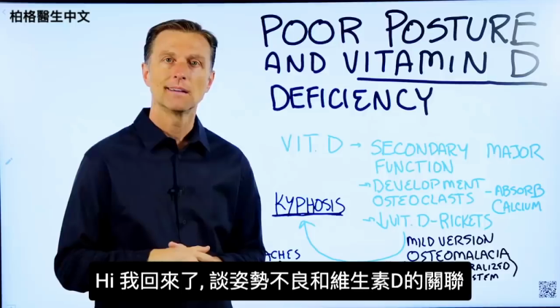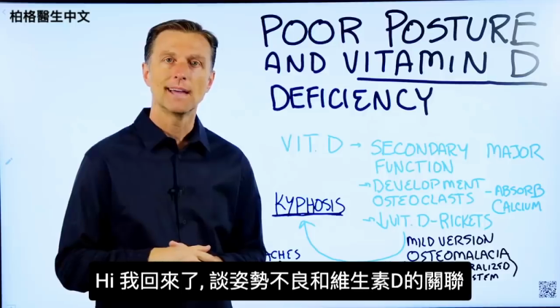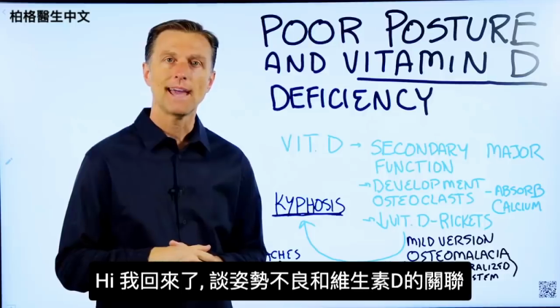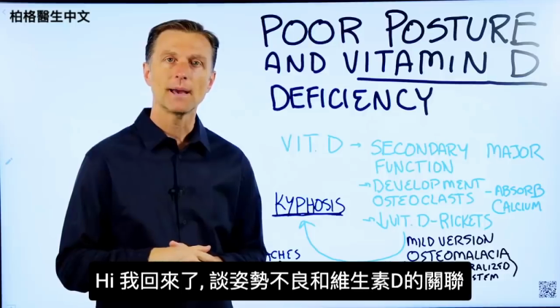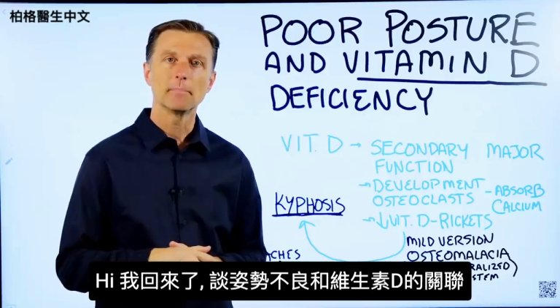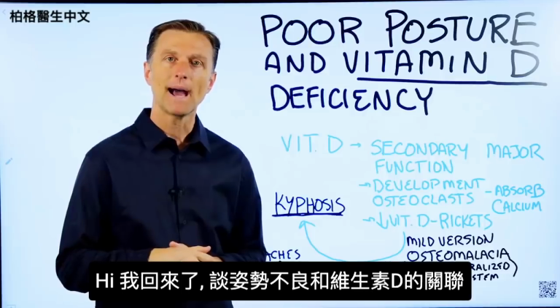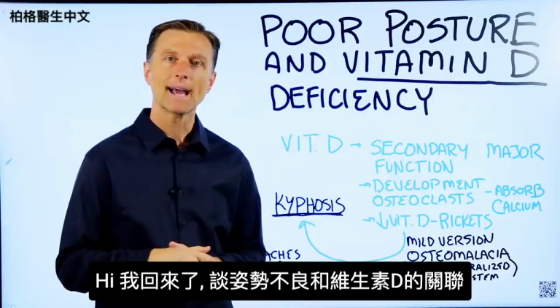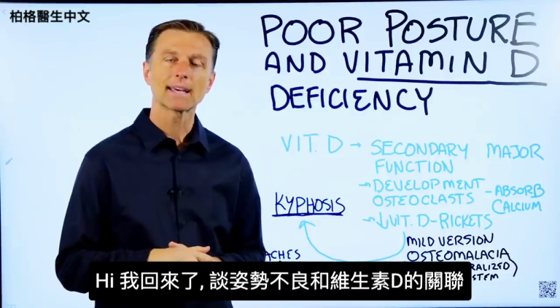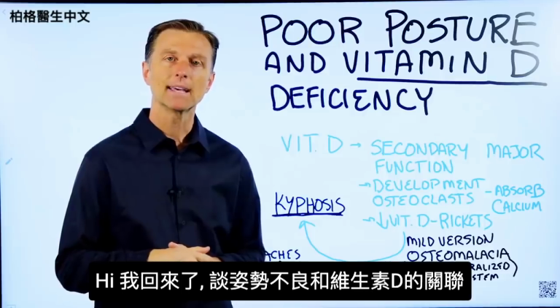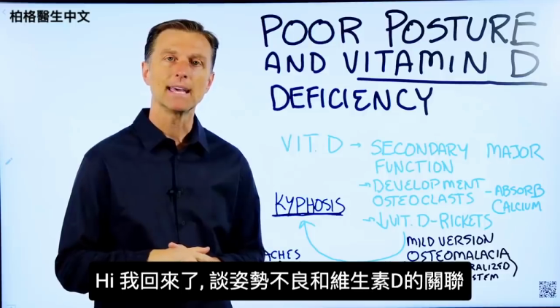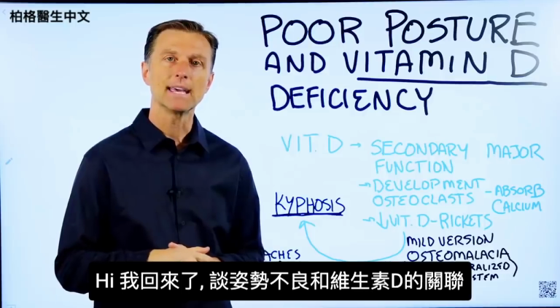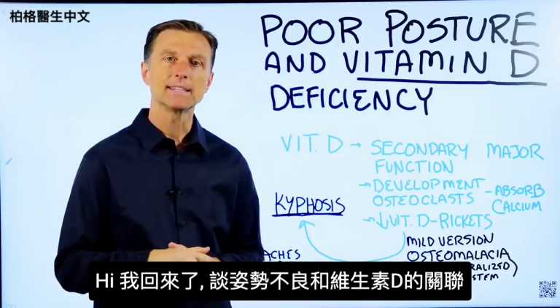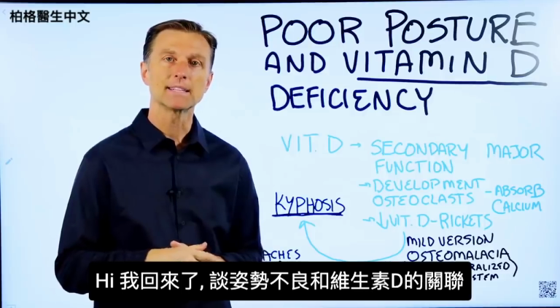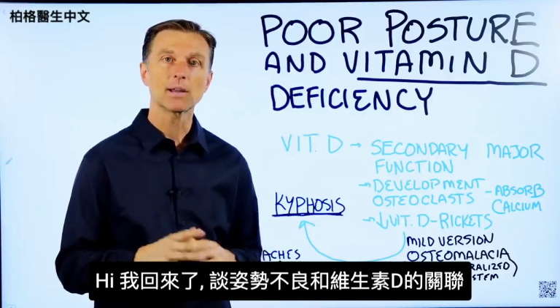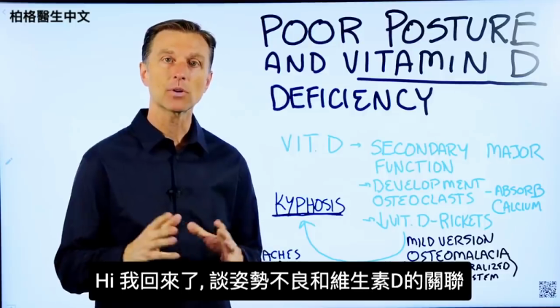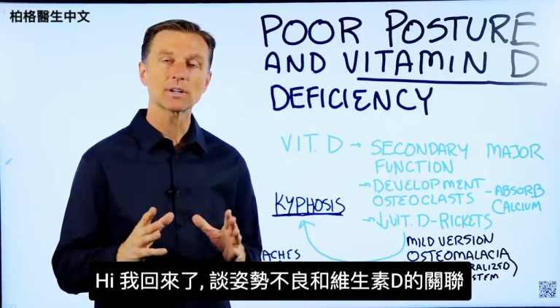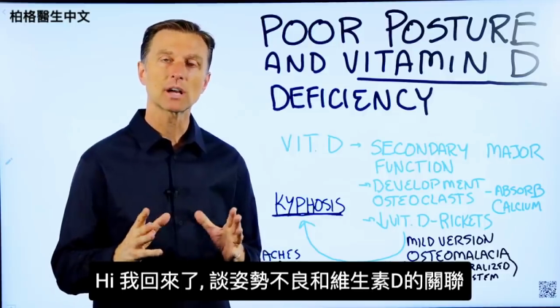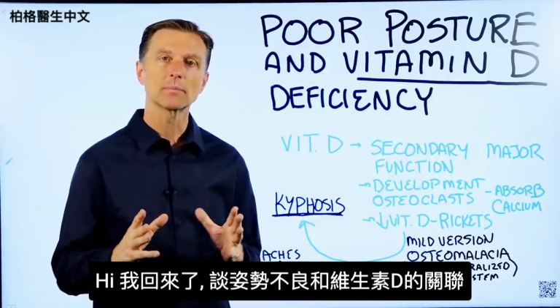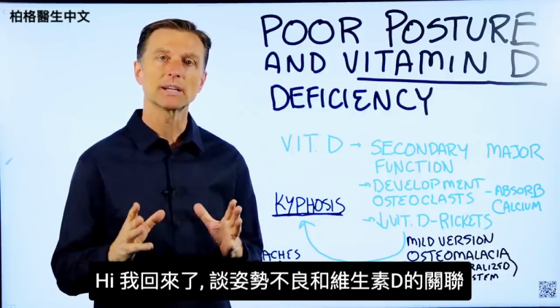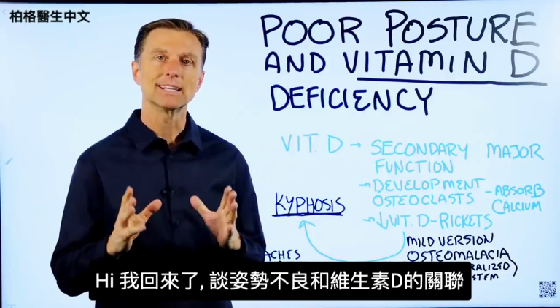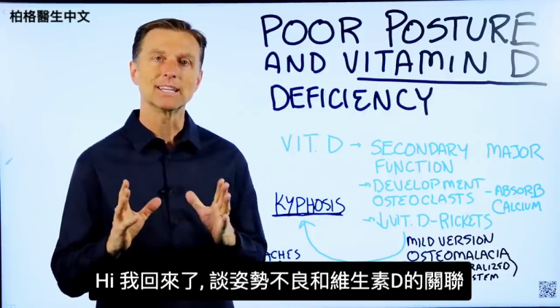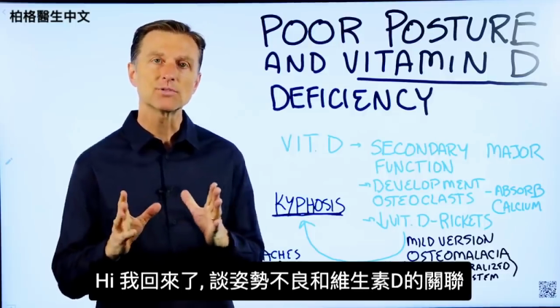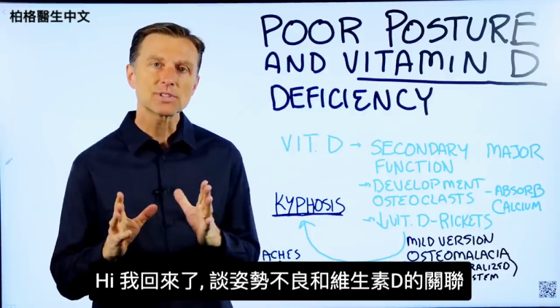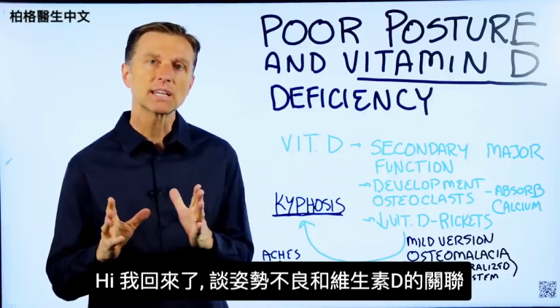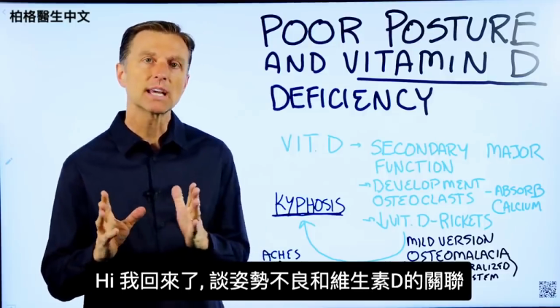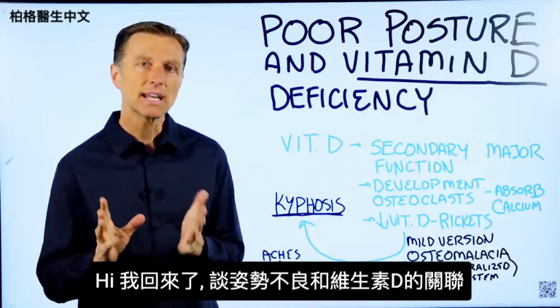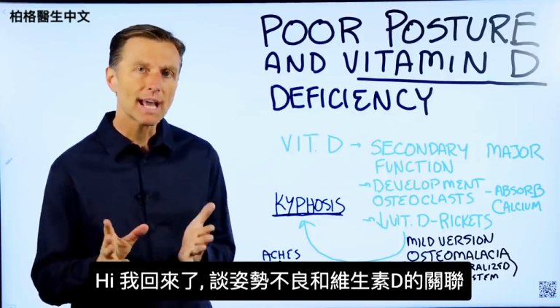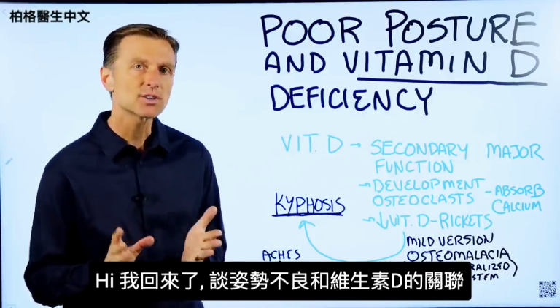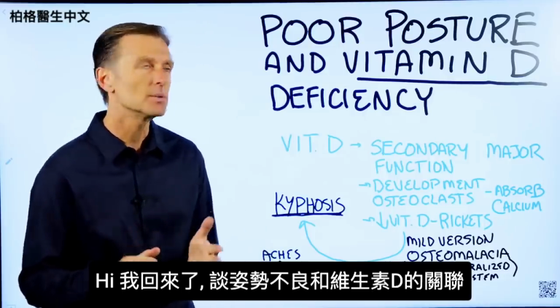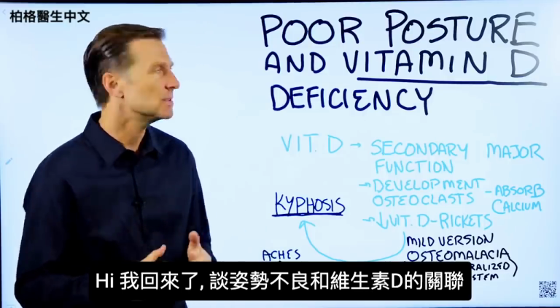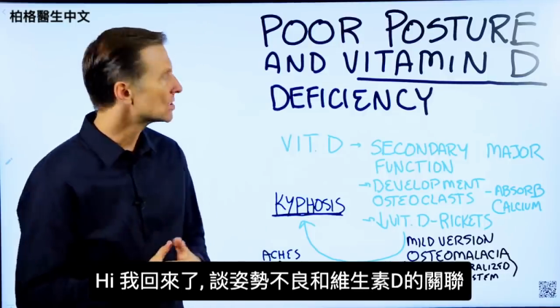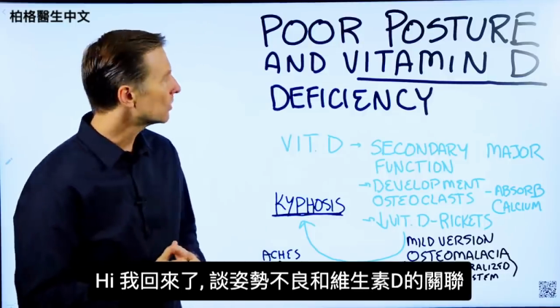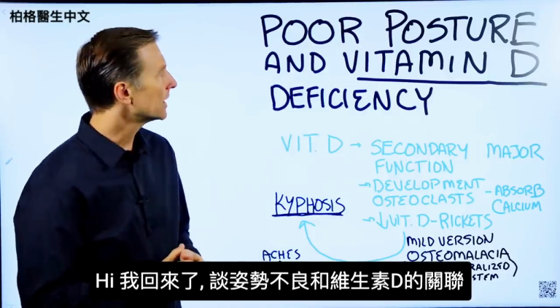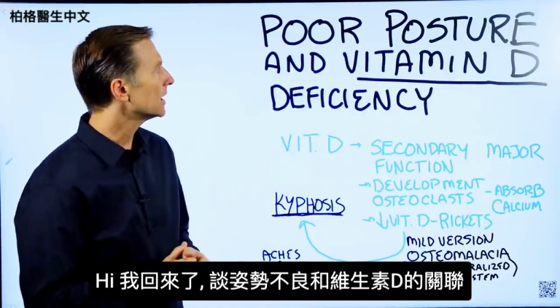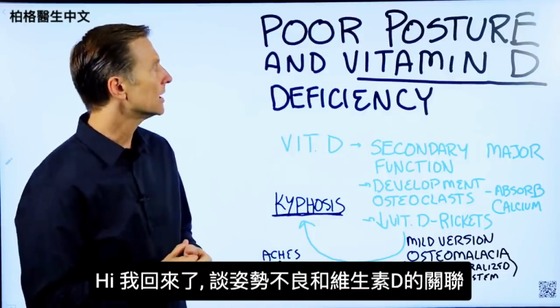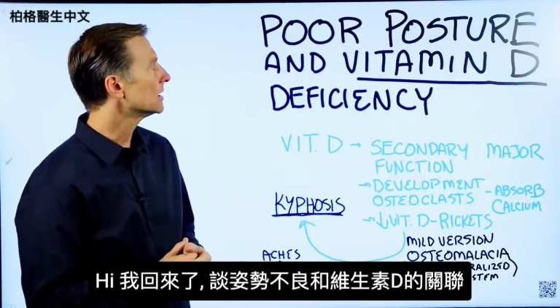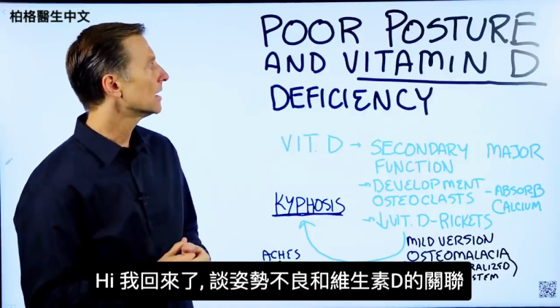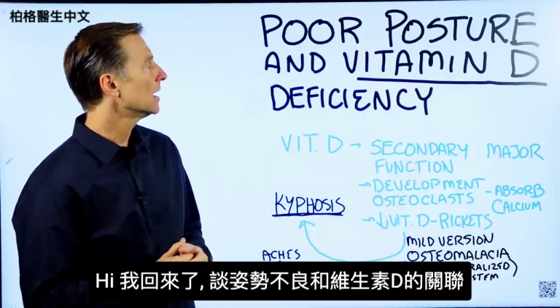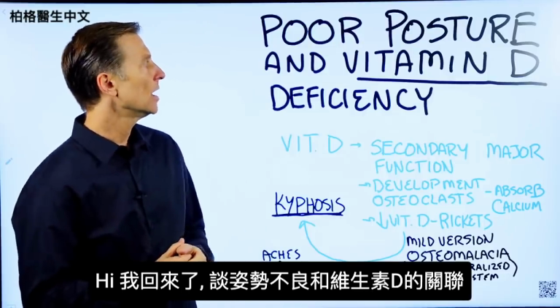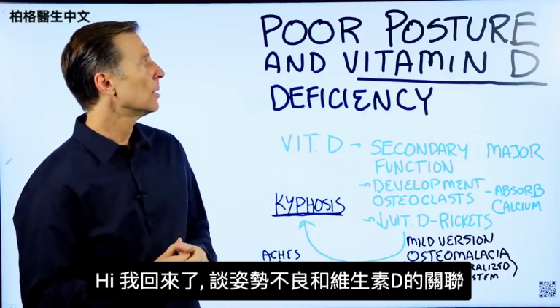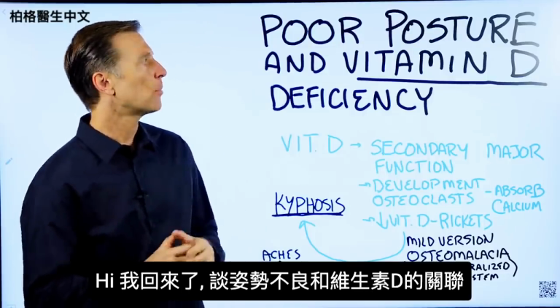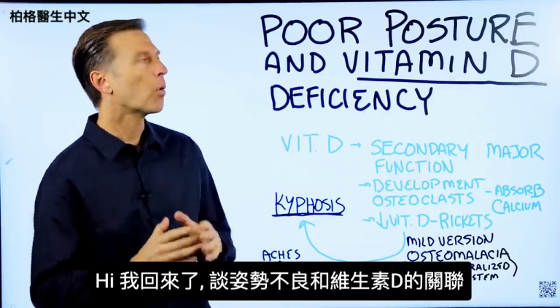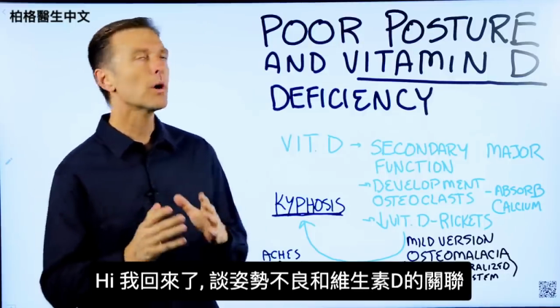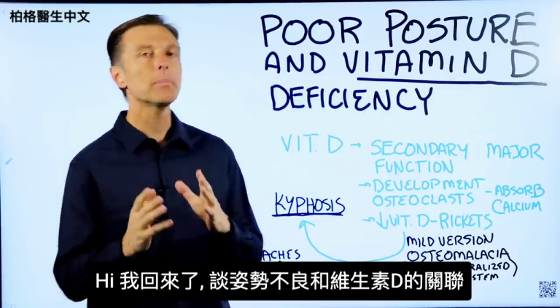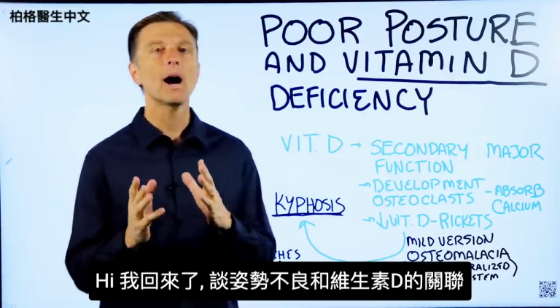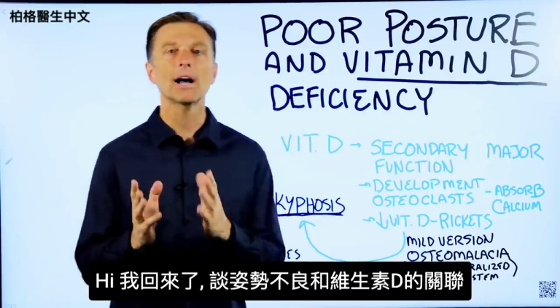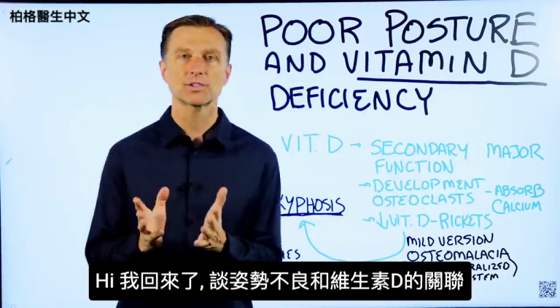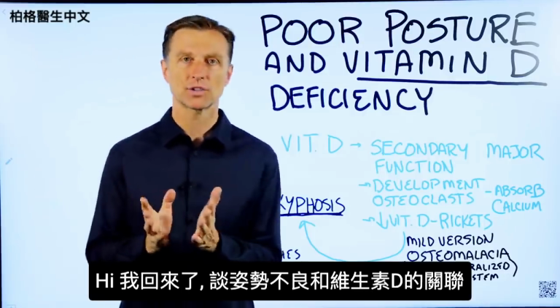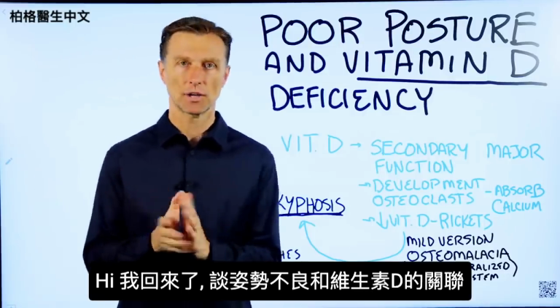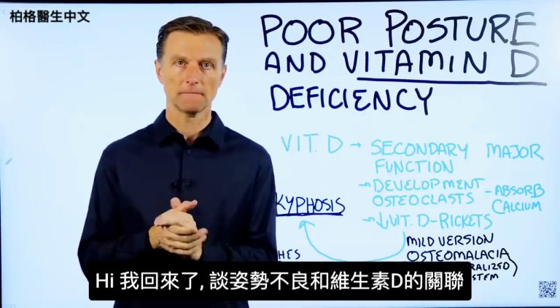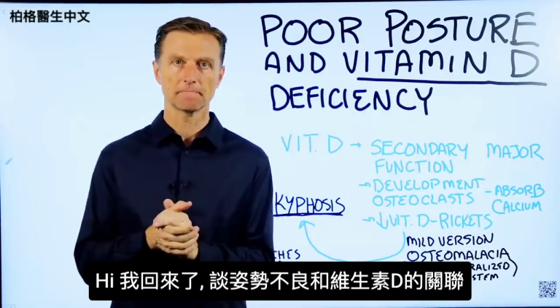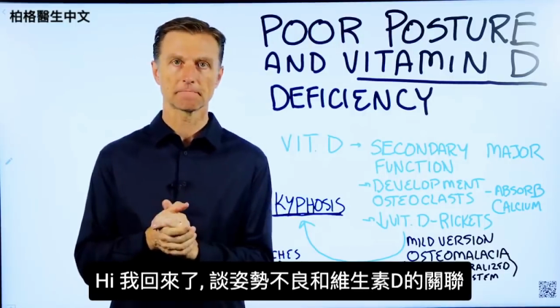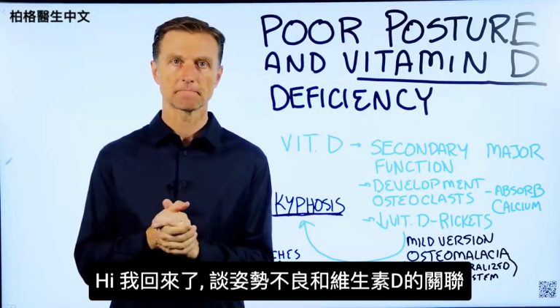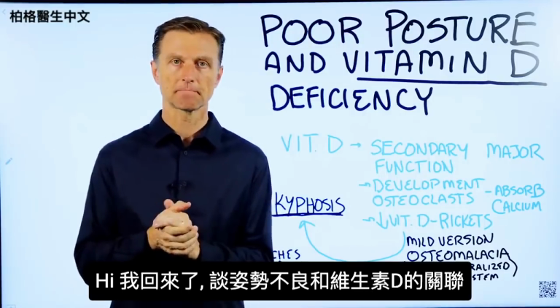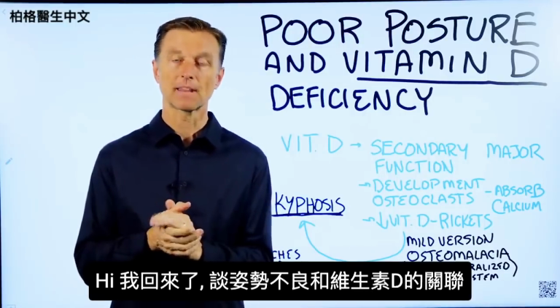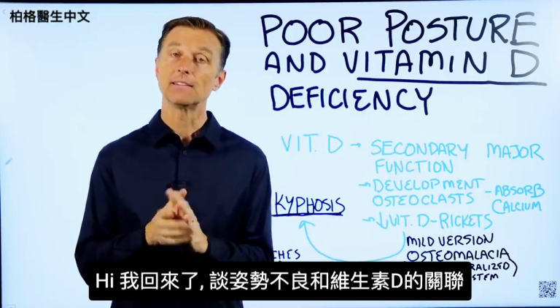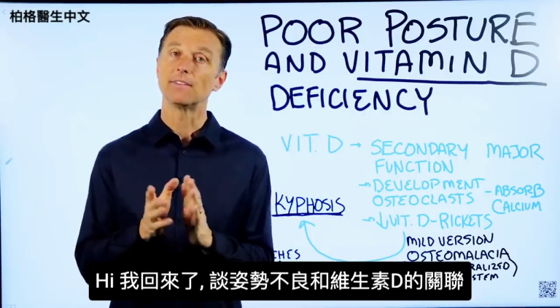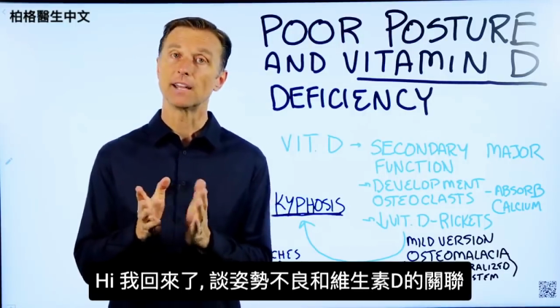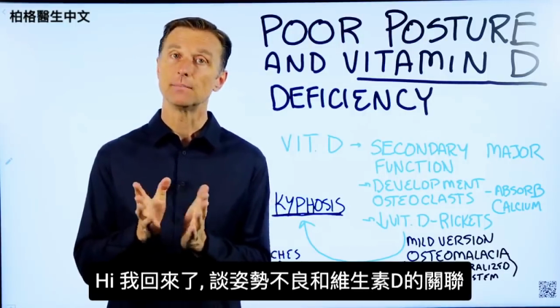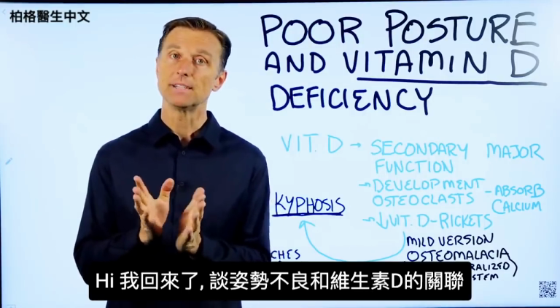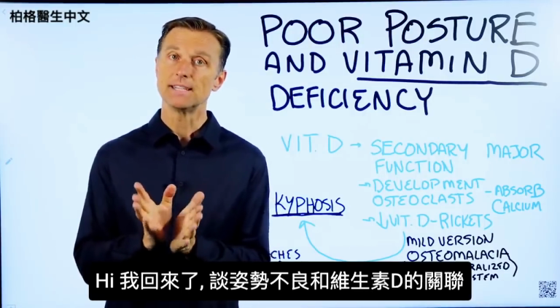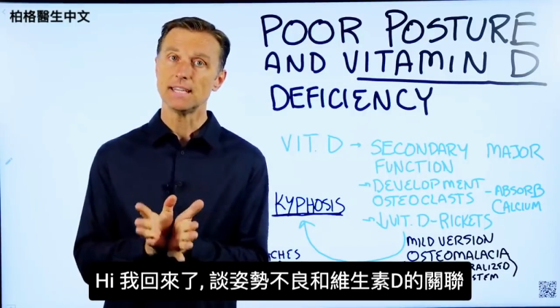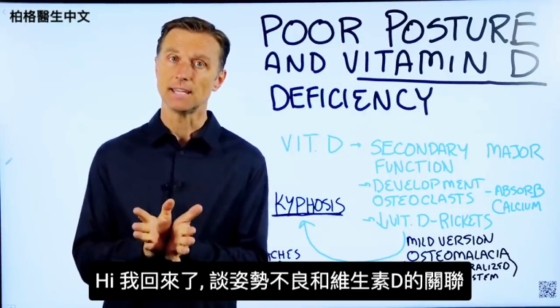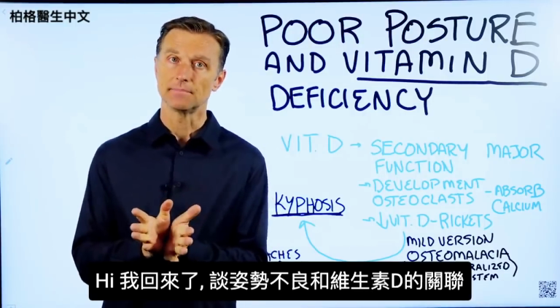Hey, I'm back, and today we're going to talk about an interesting connection between poor posture and vitamin D.